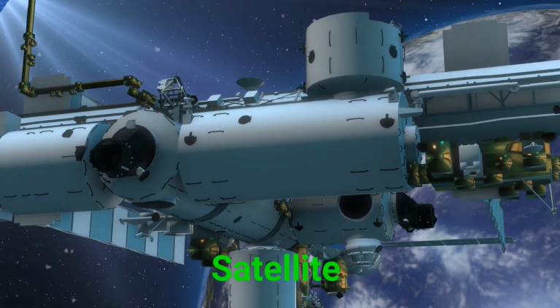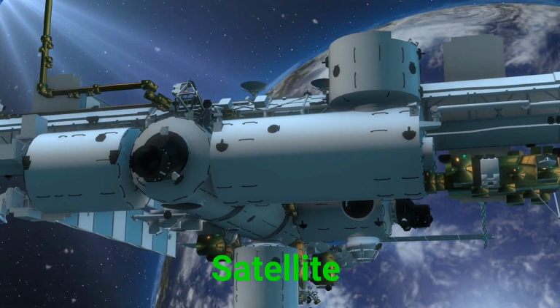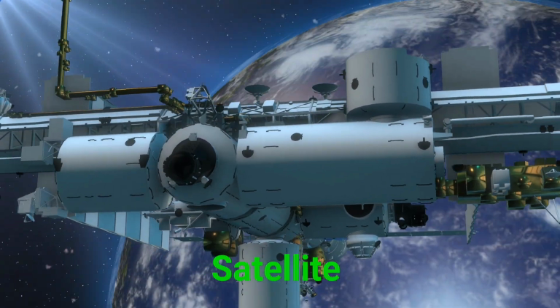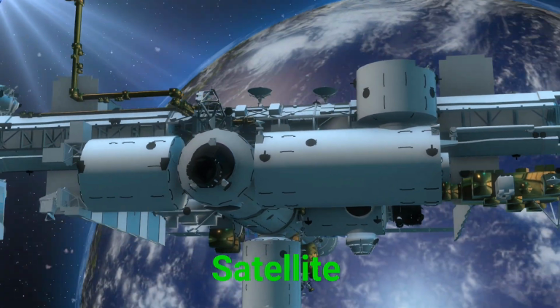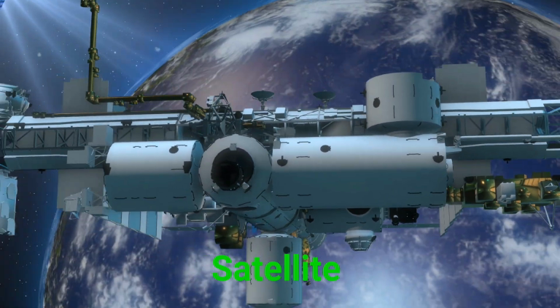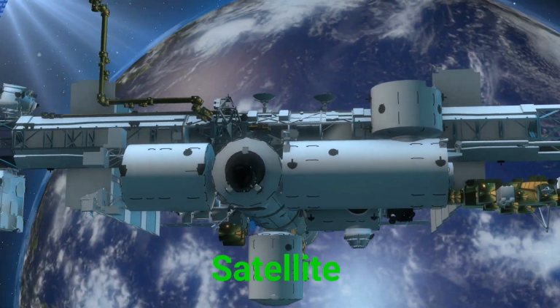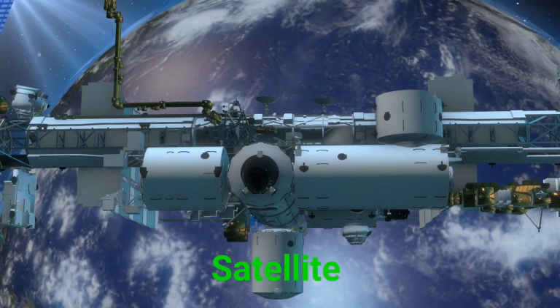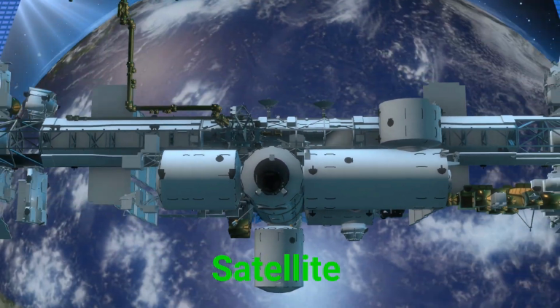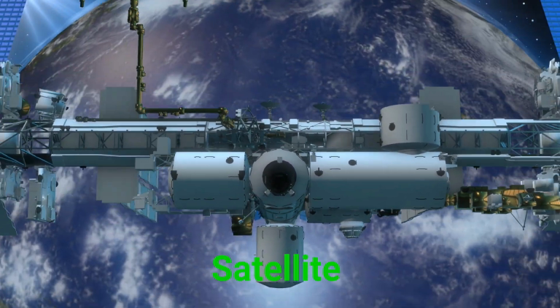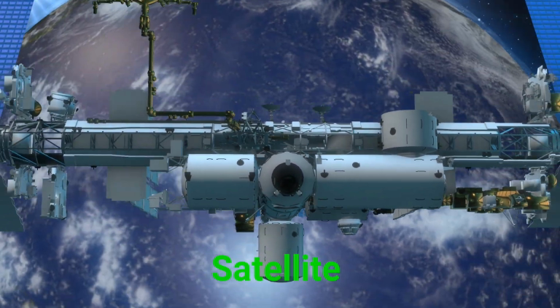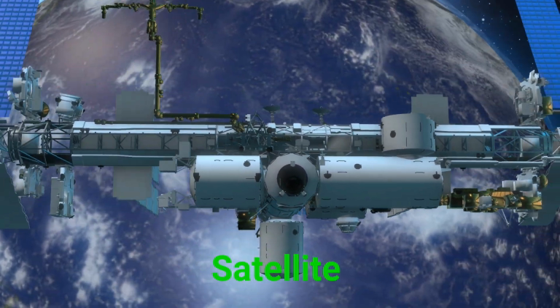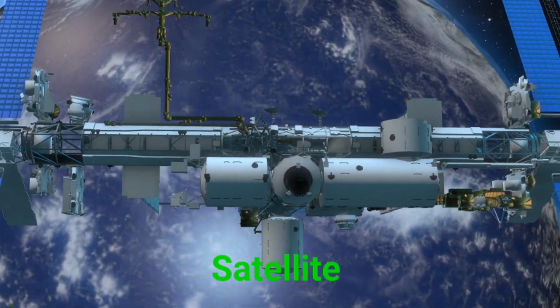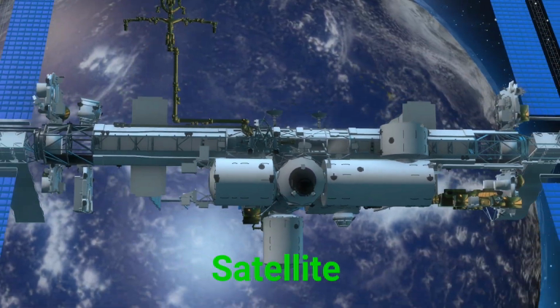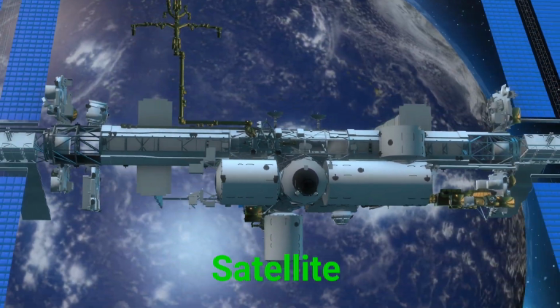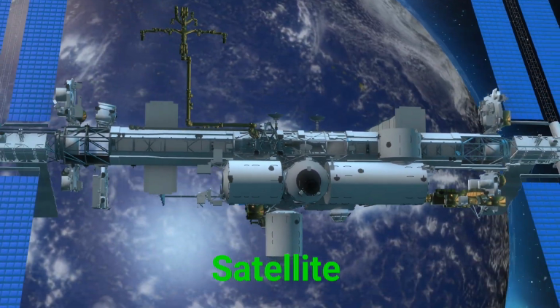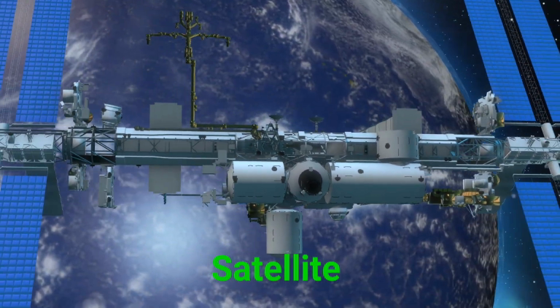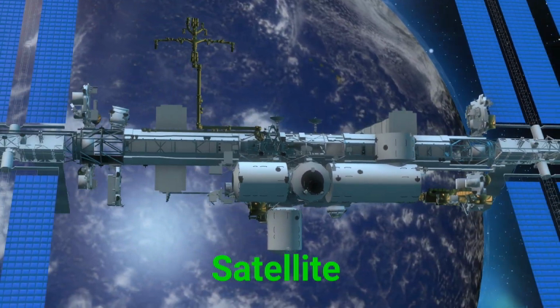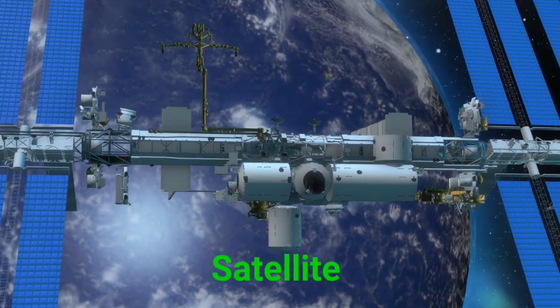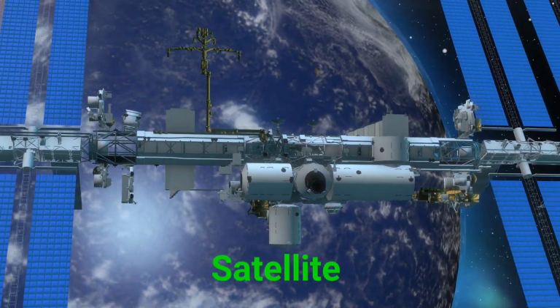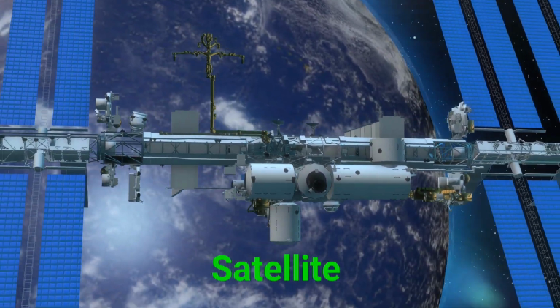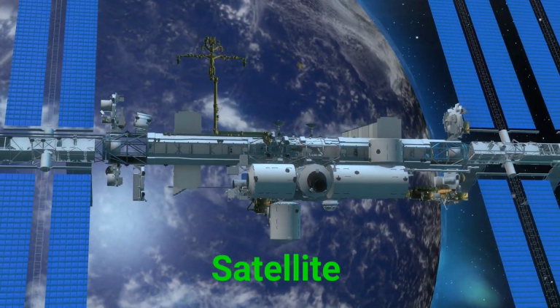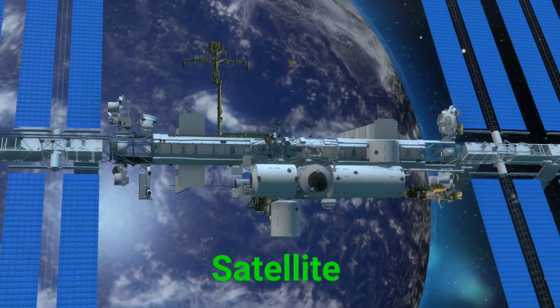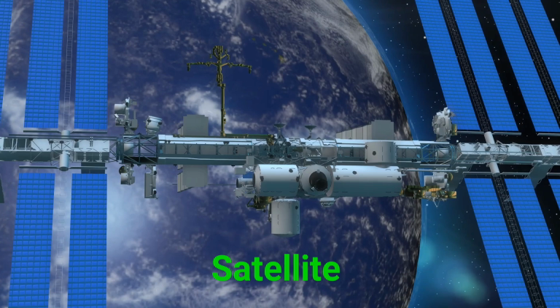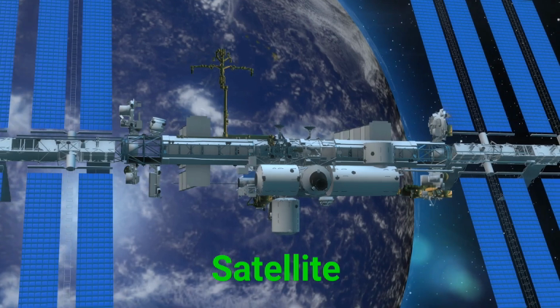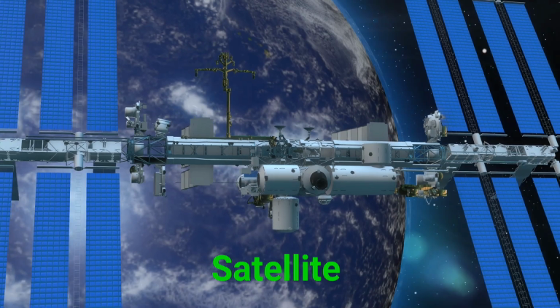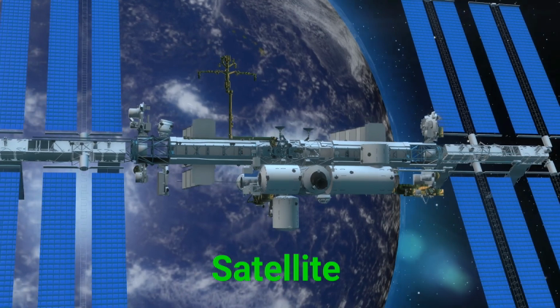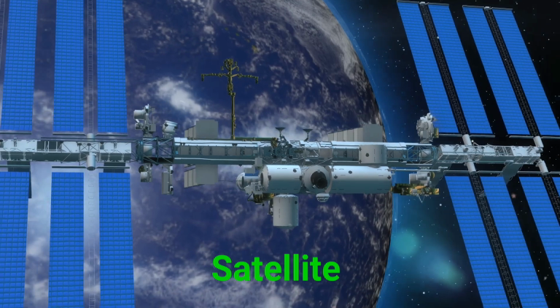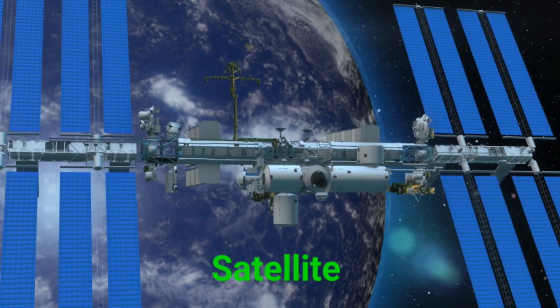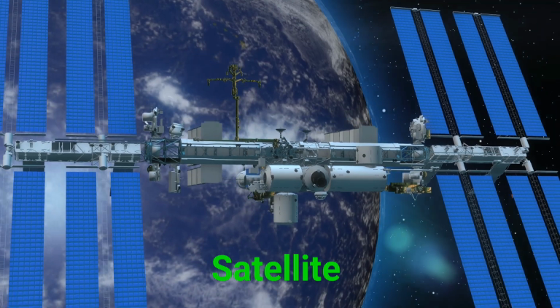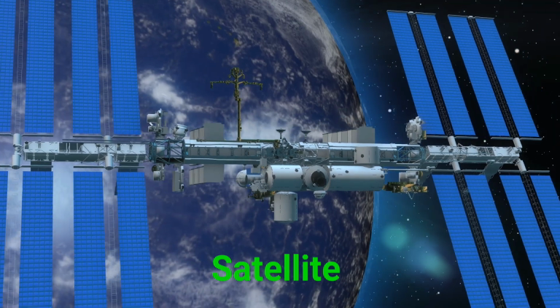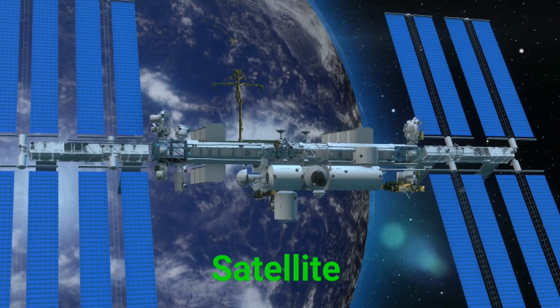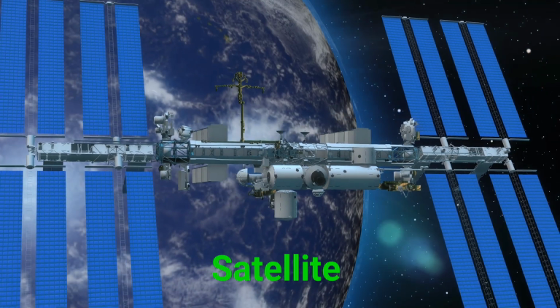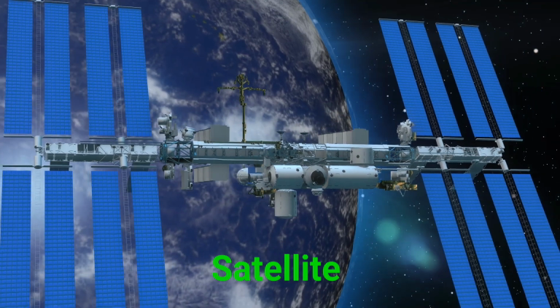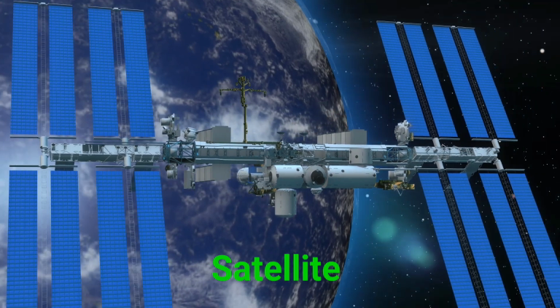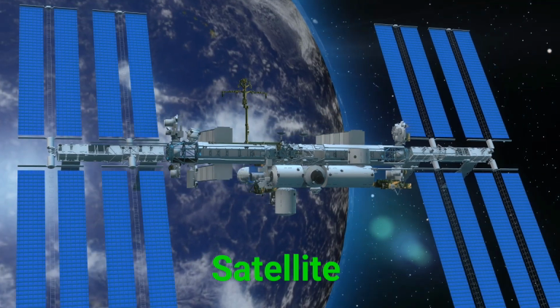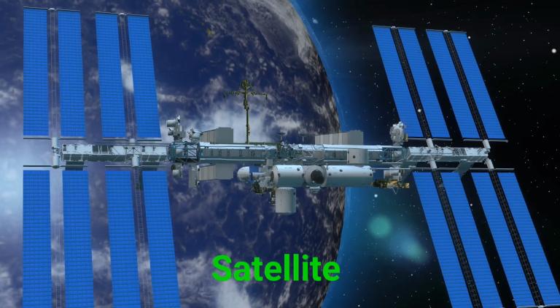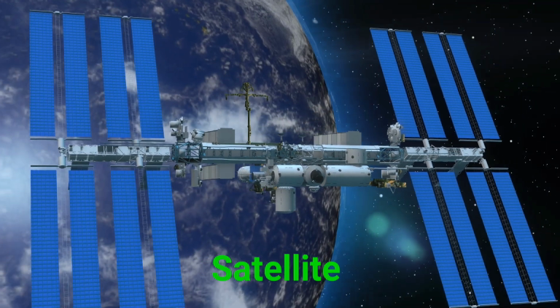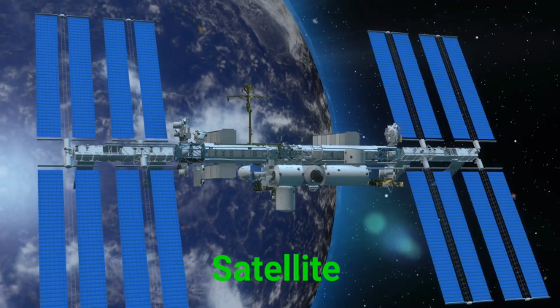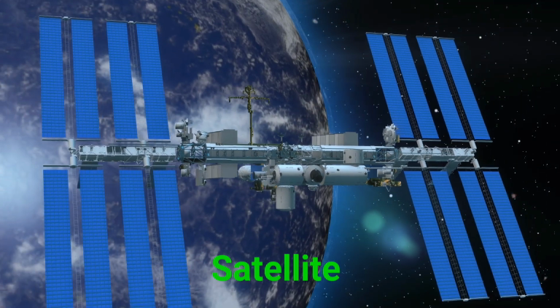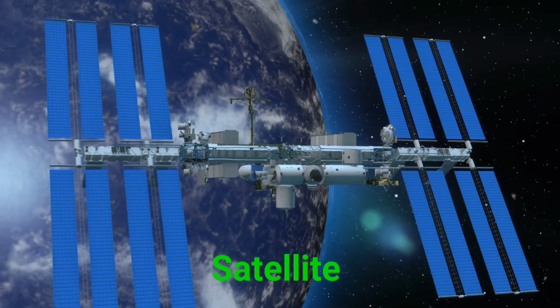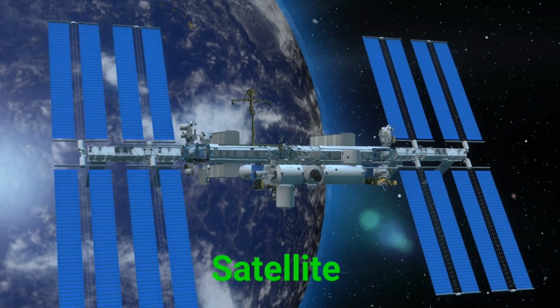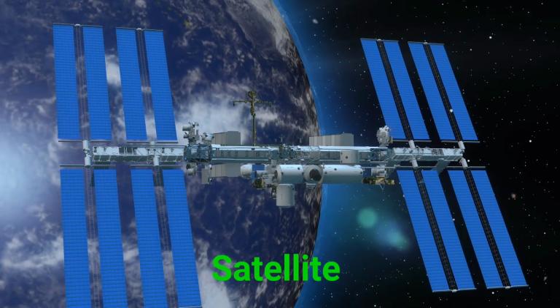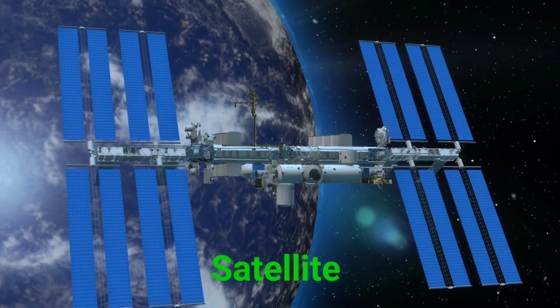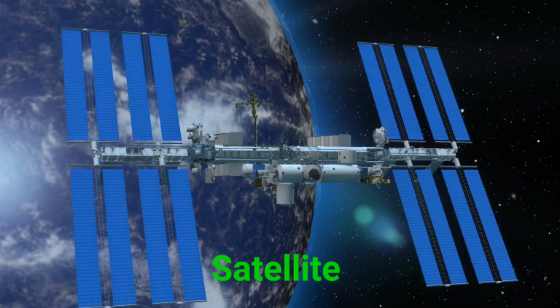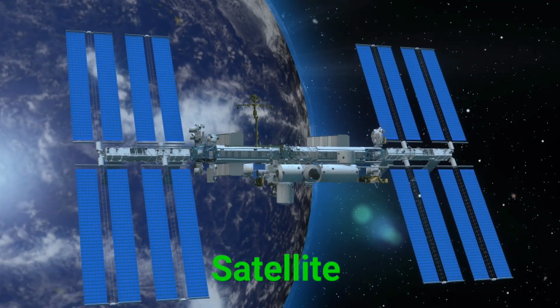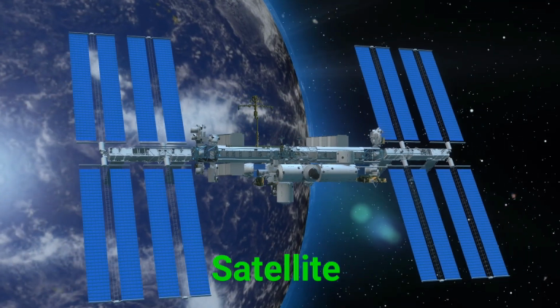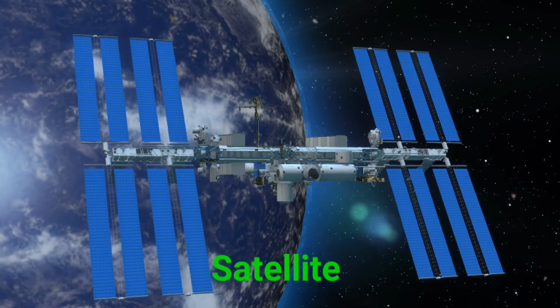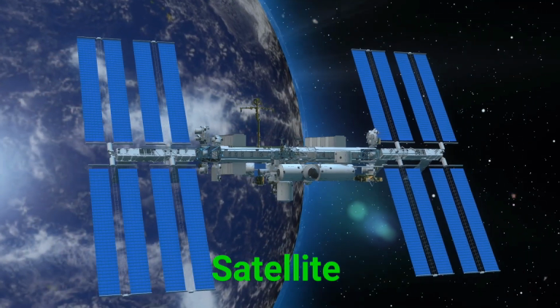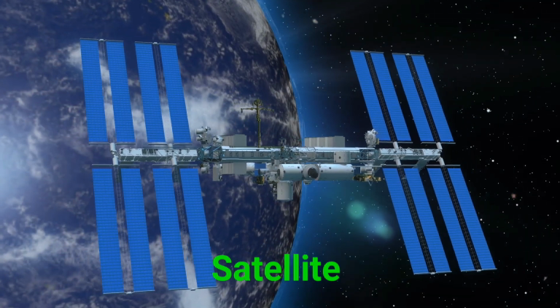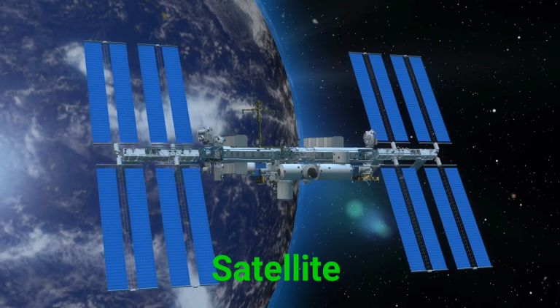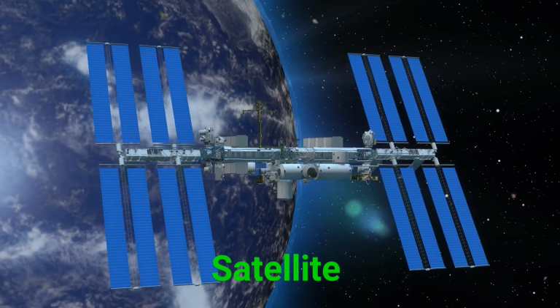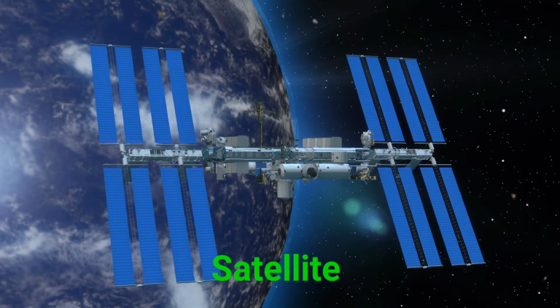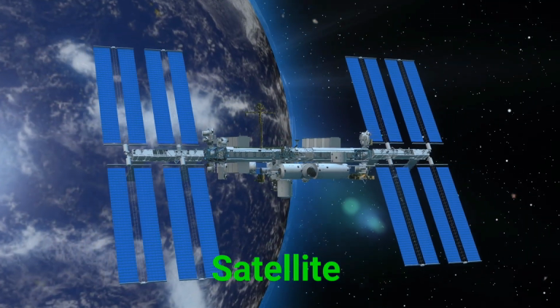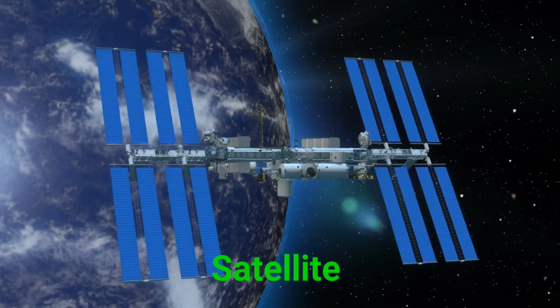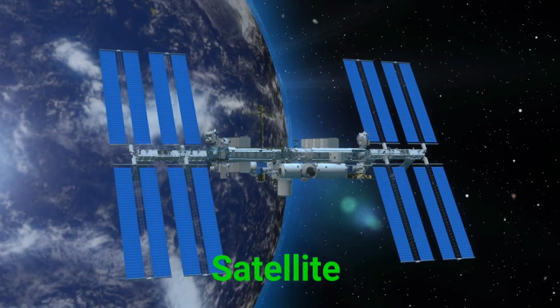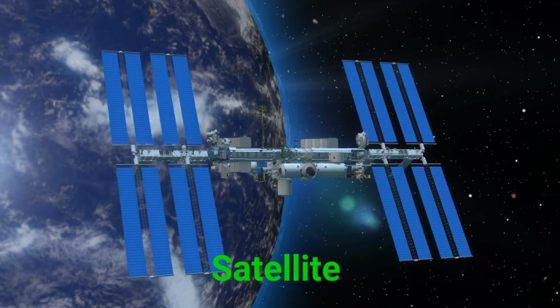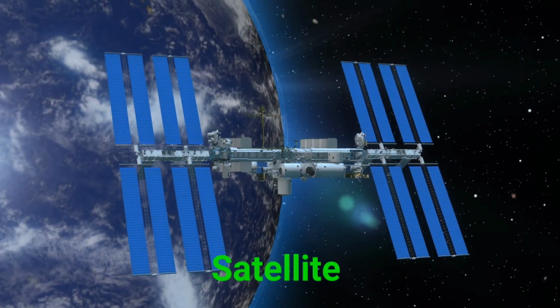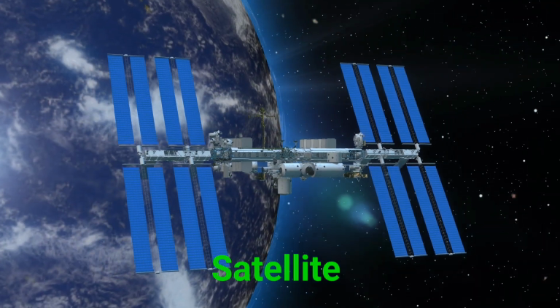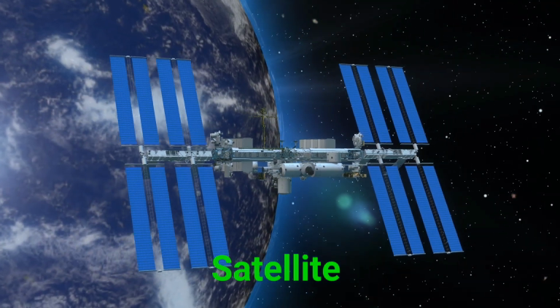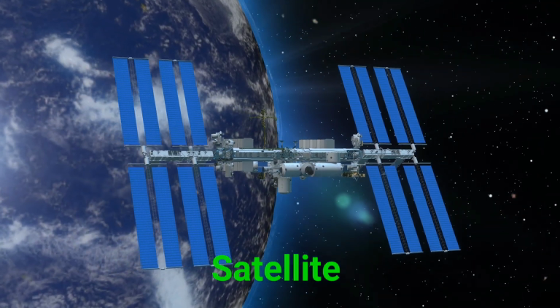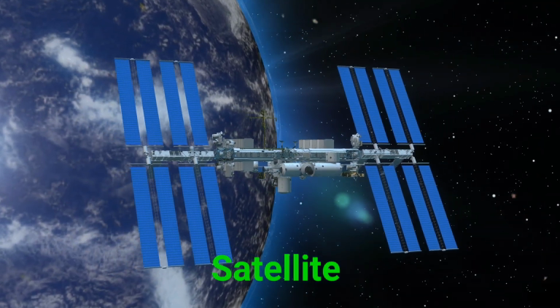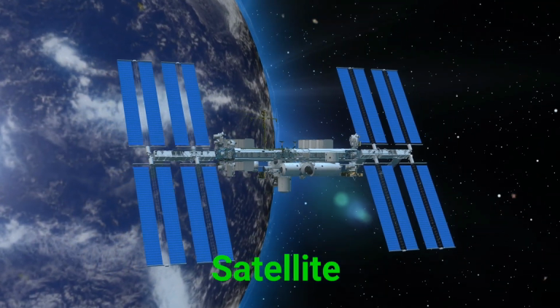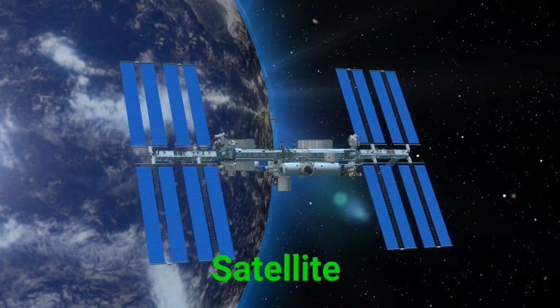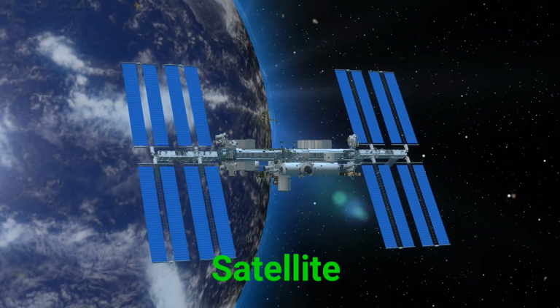This is a satellite. A satellite is a machine that circles Earth and sends signals back to us.